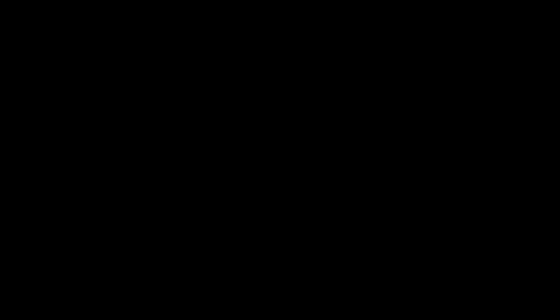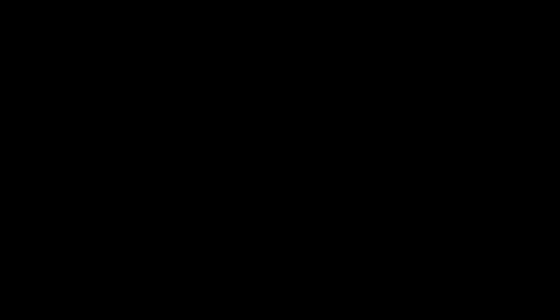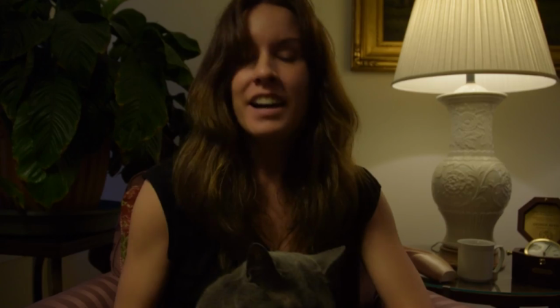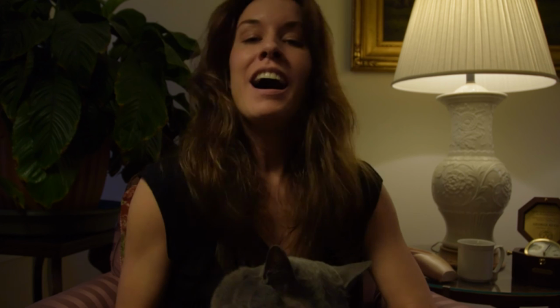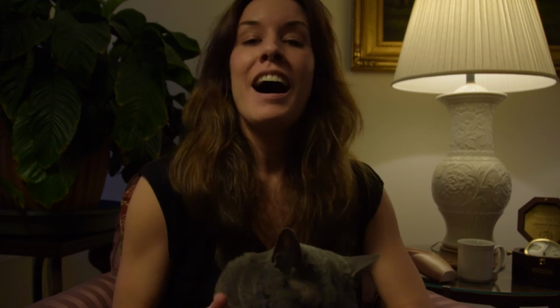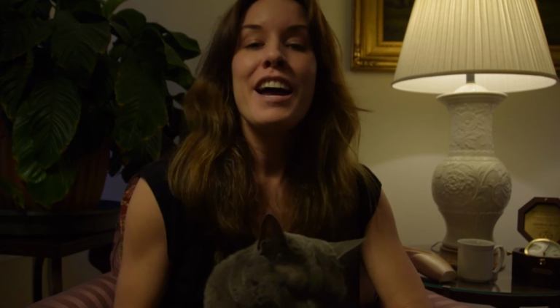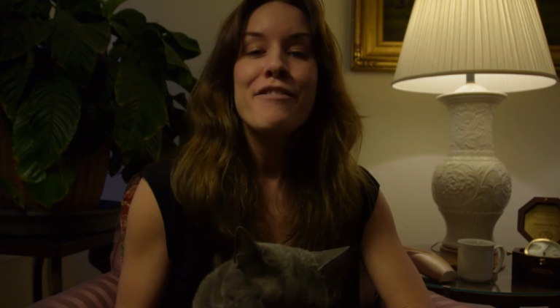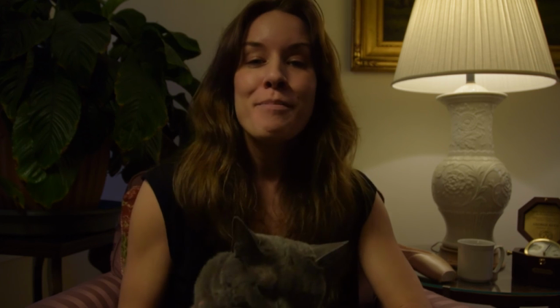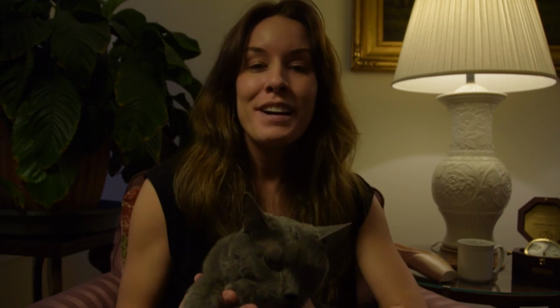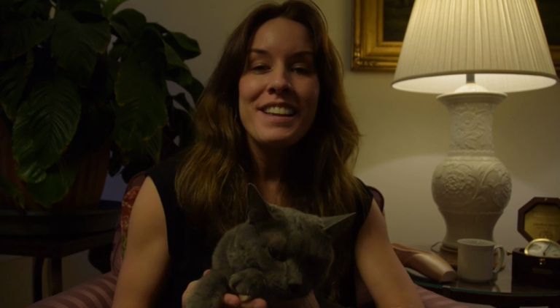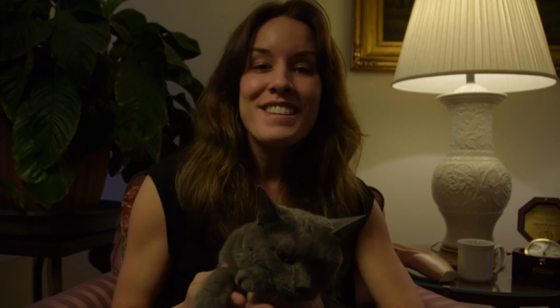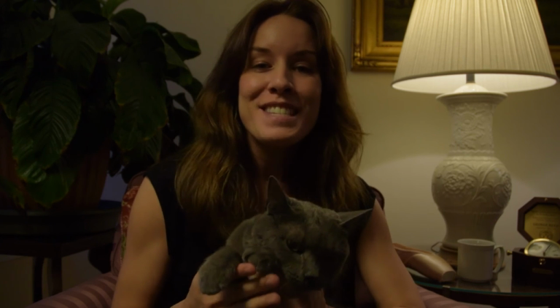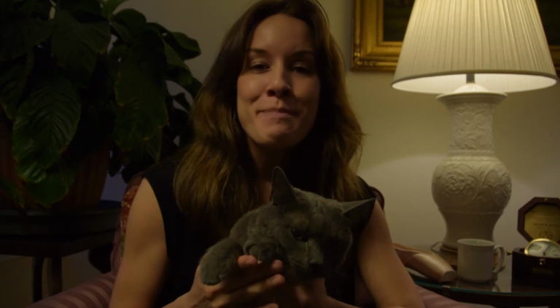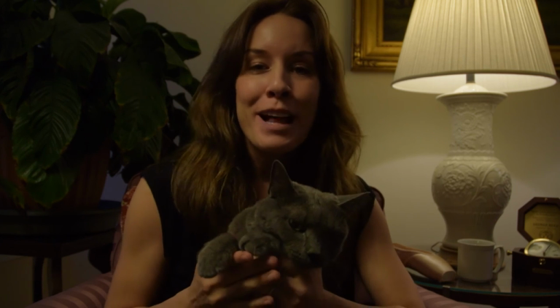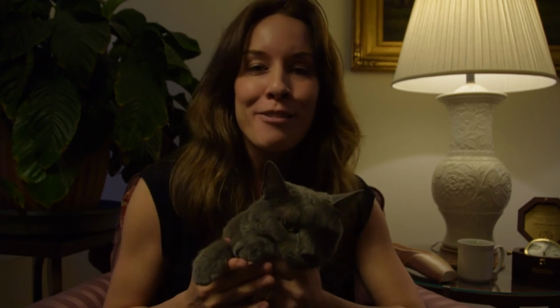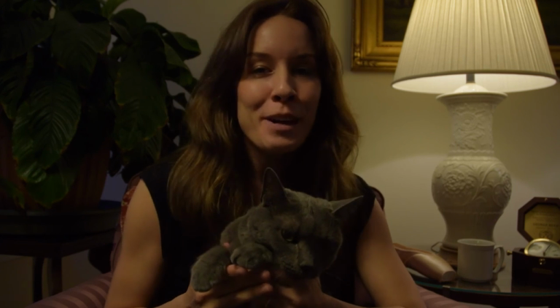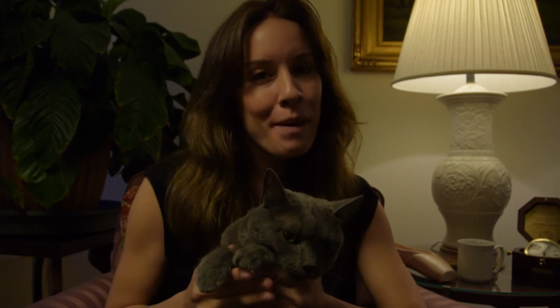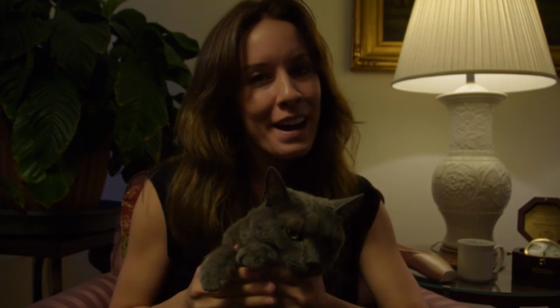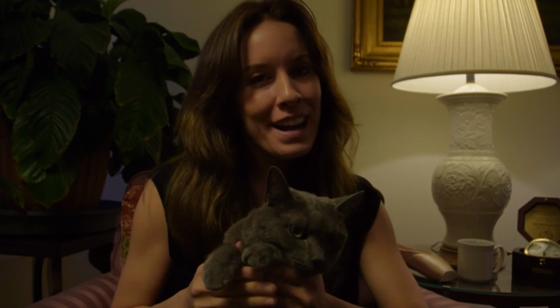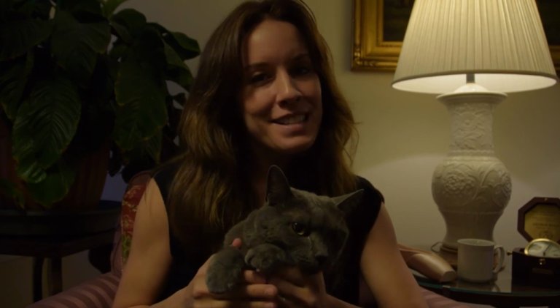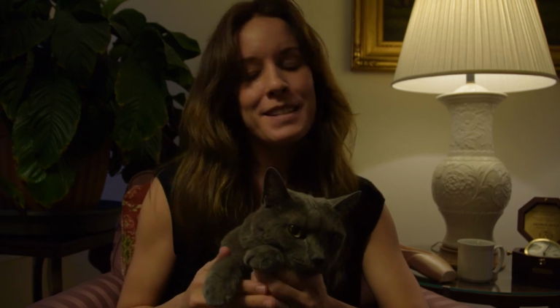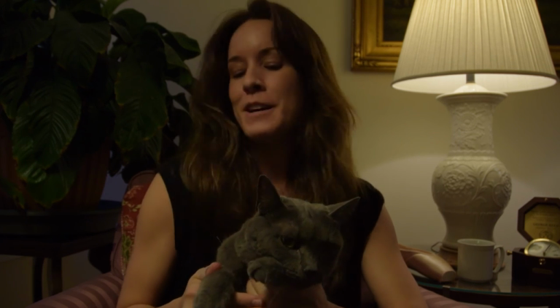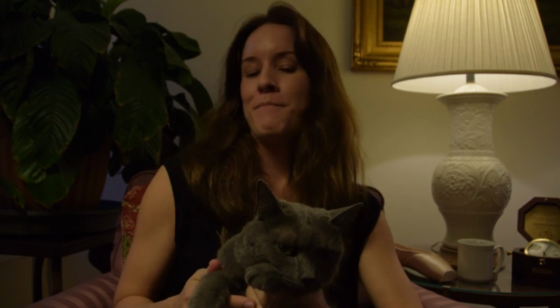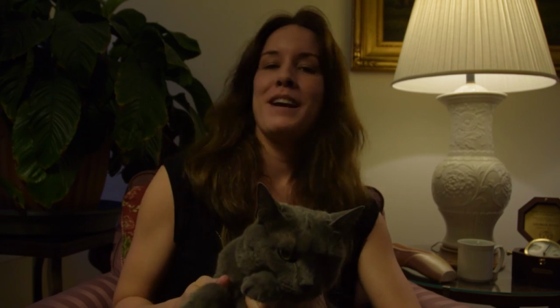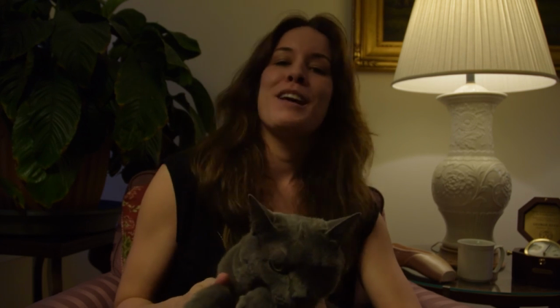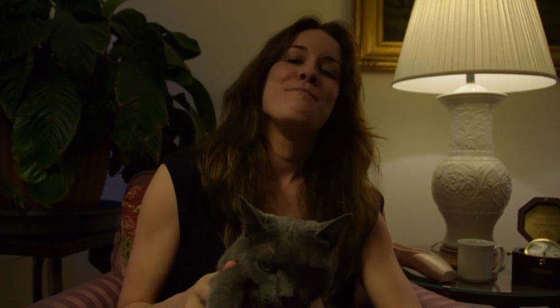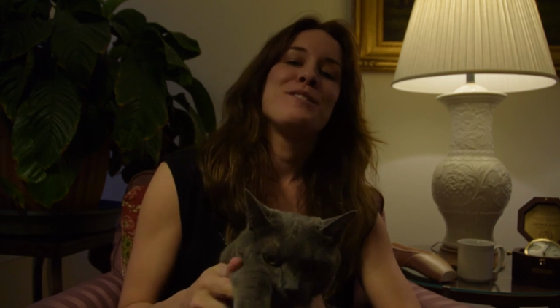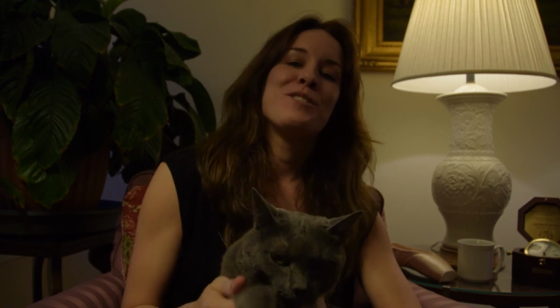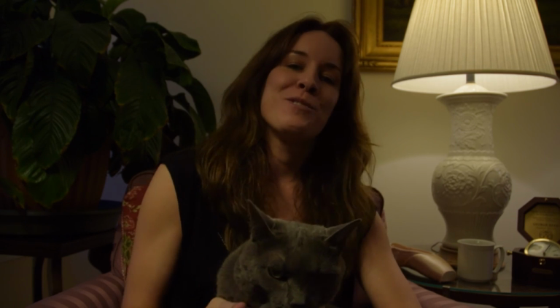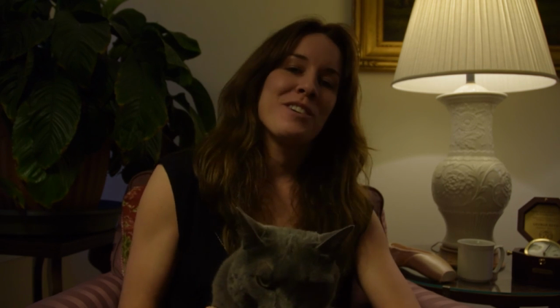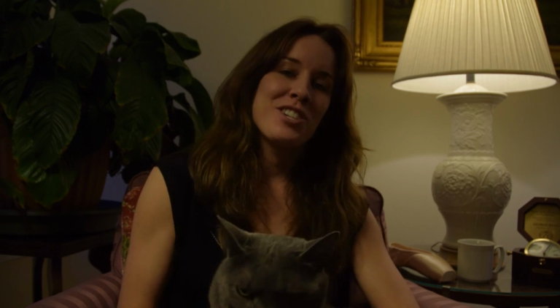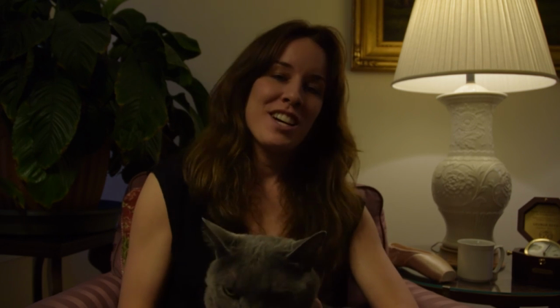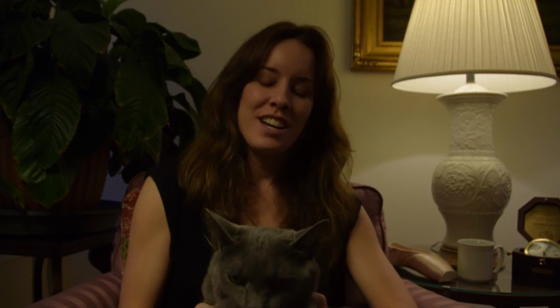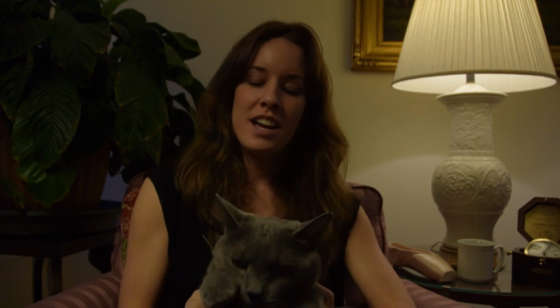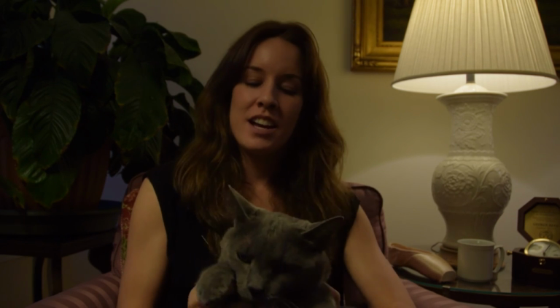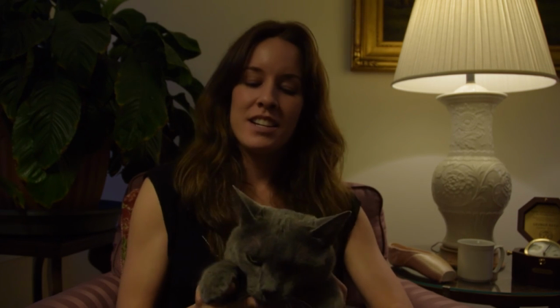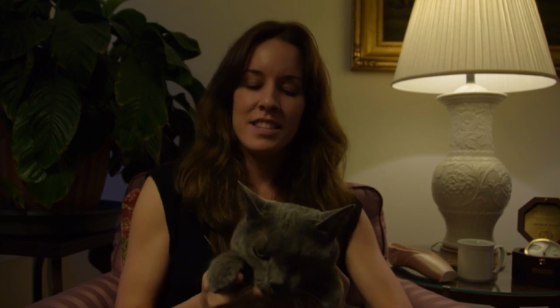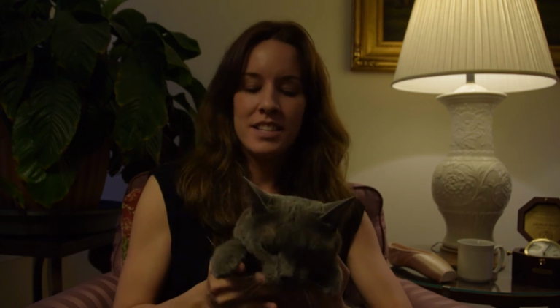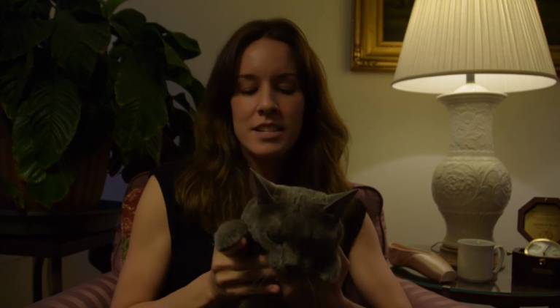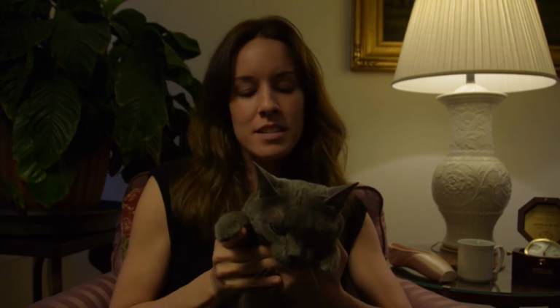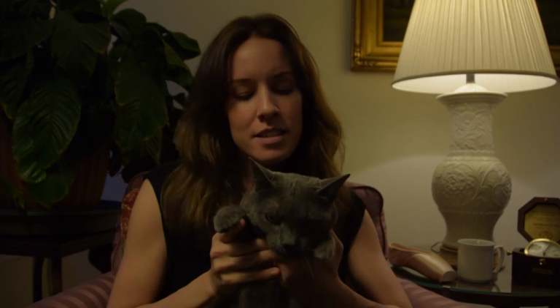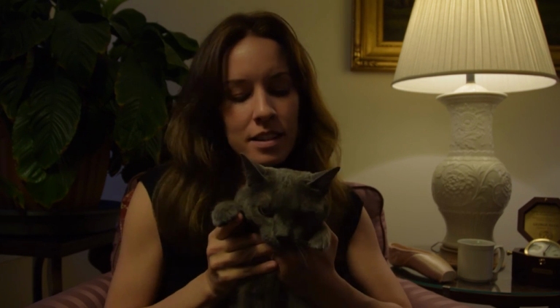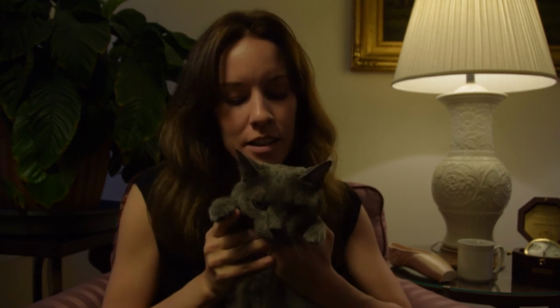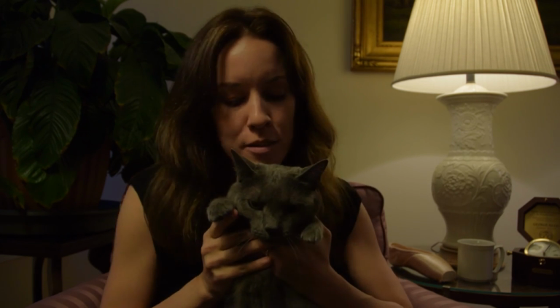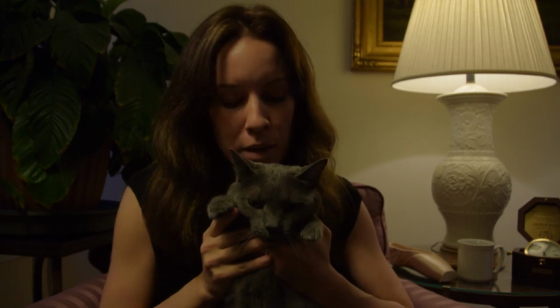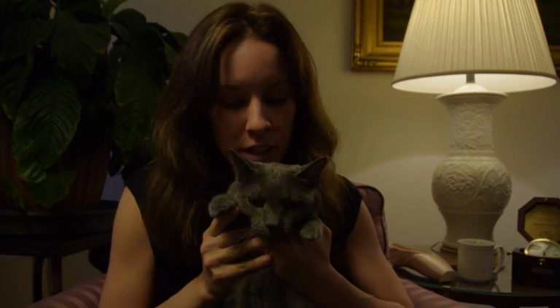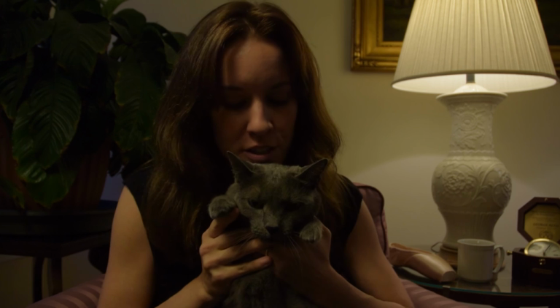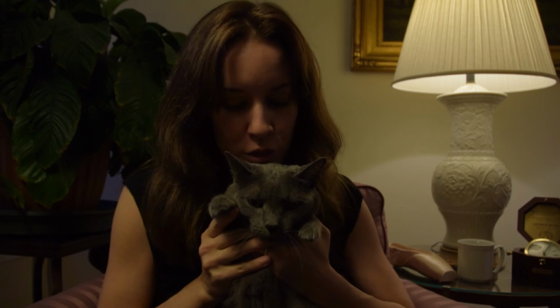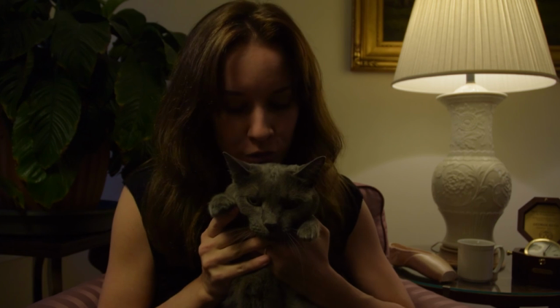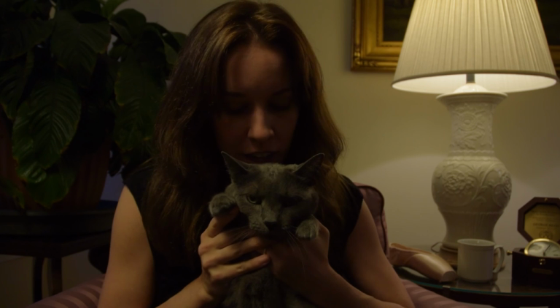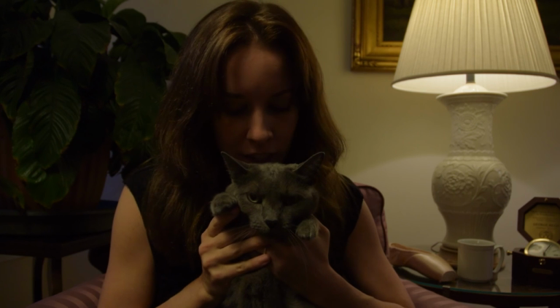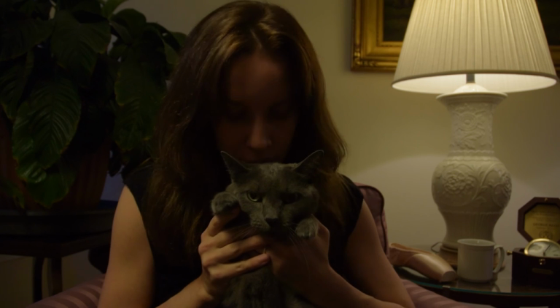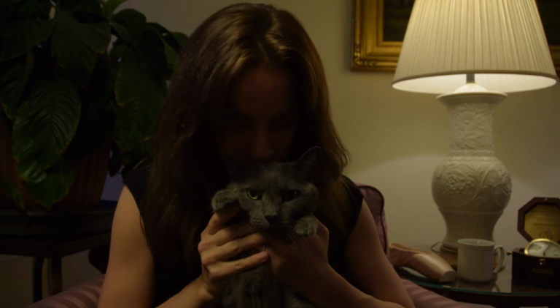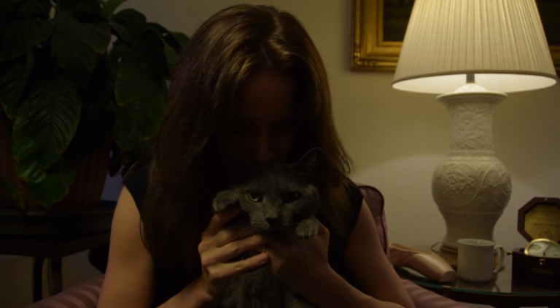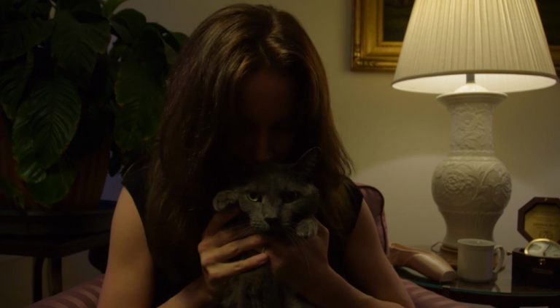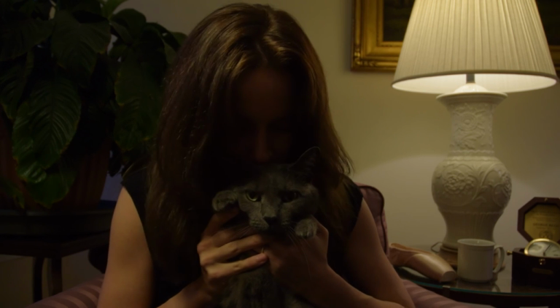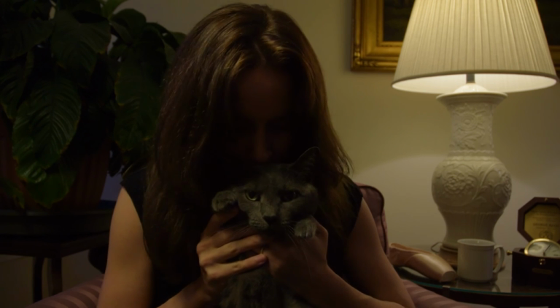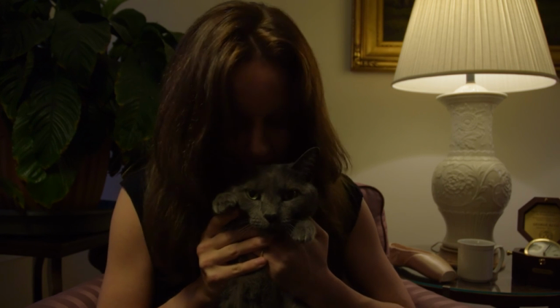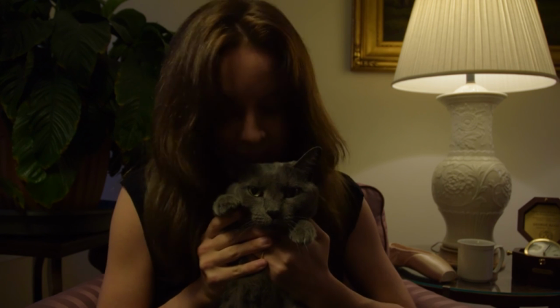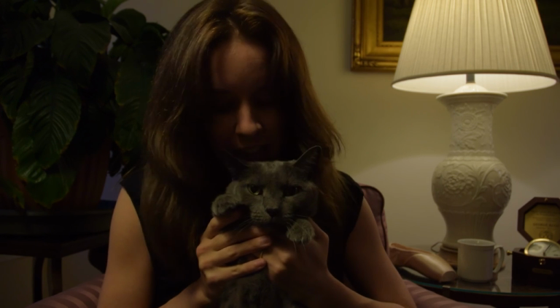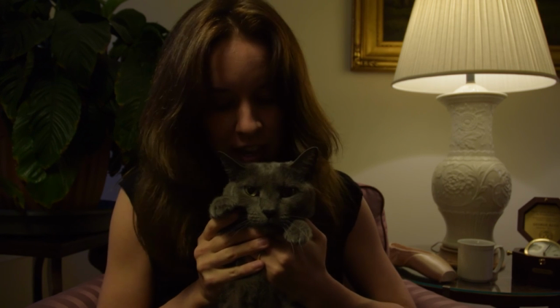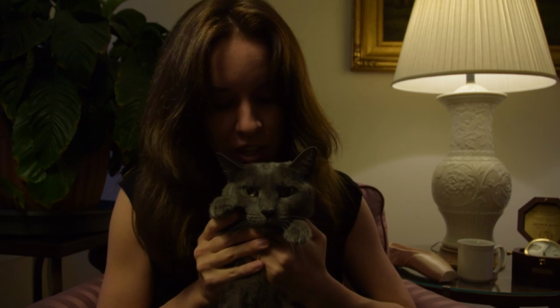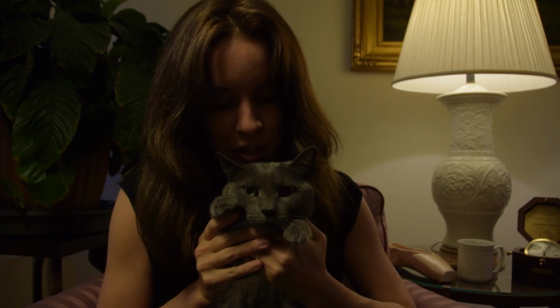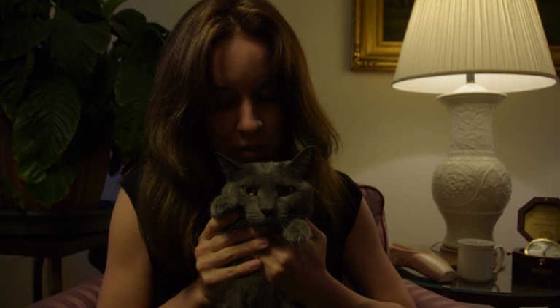Hi everybody, this is Ballerina Badass. My name is Georgia and this is my little friend, Cat Jr.